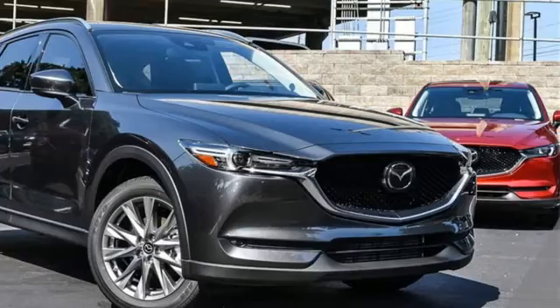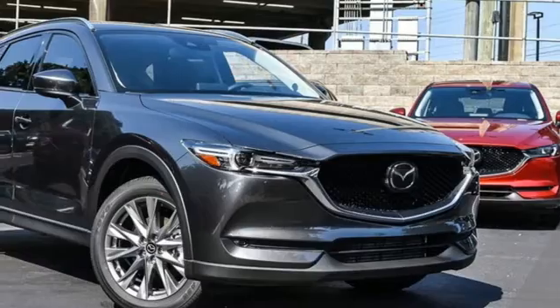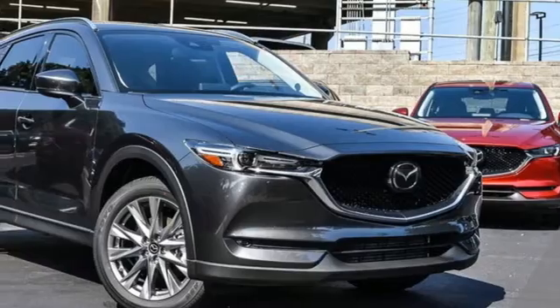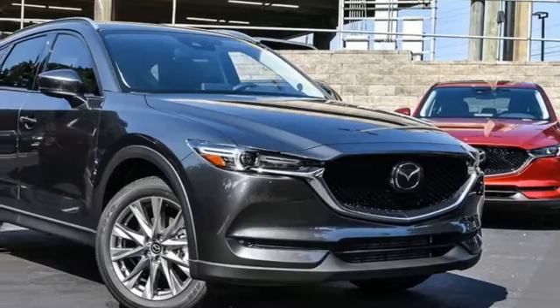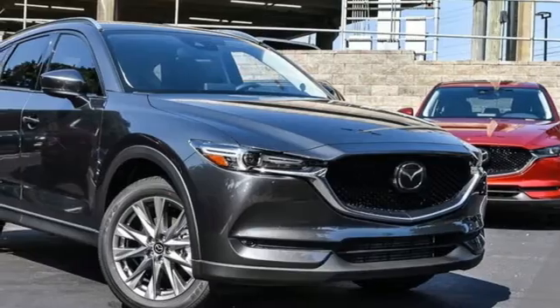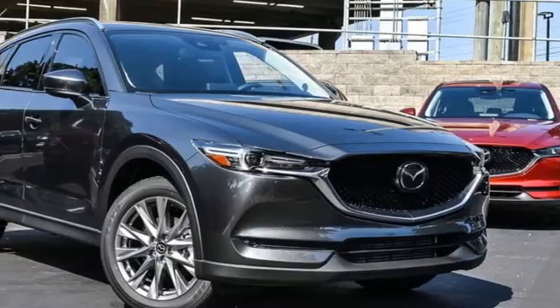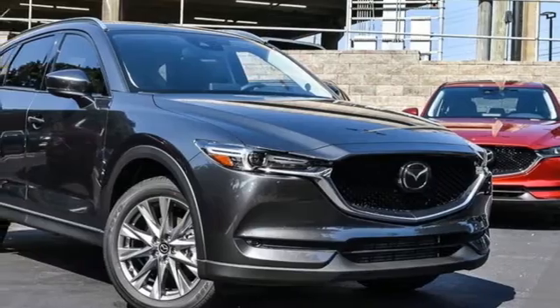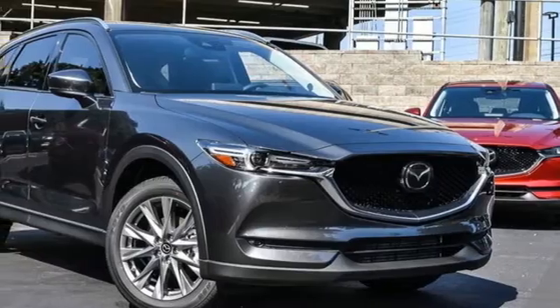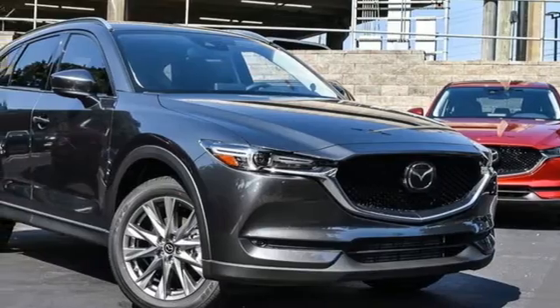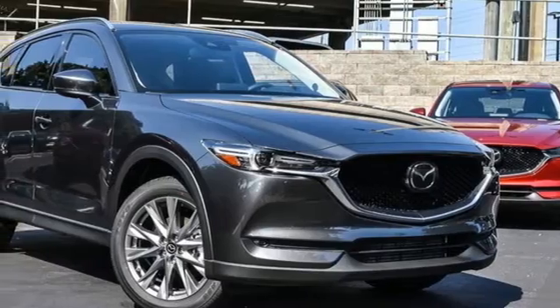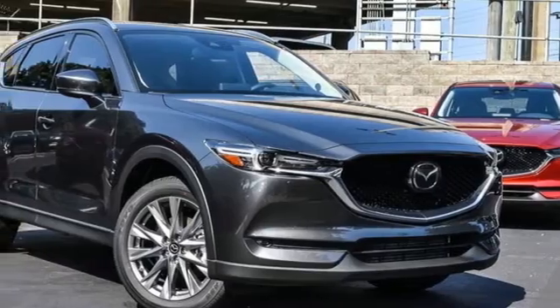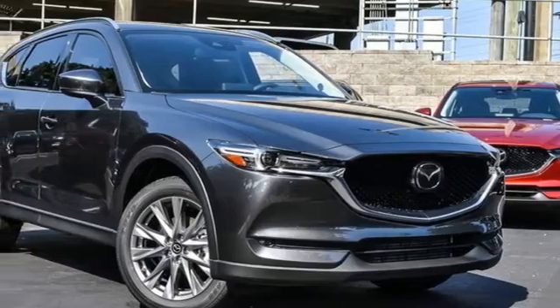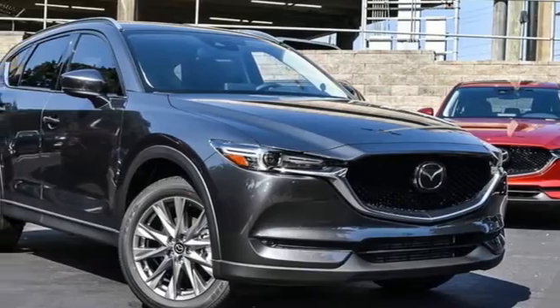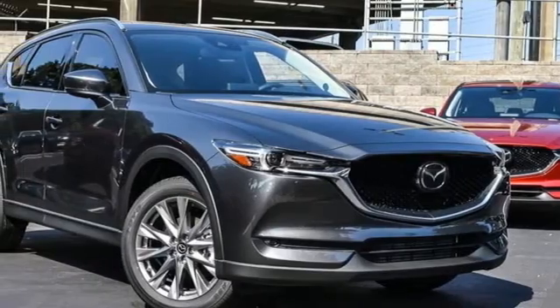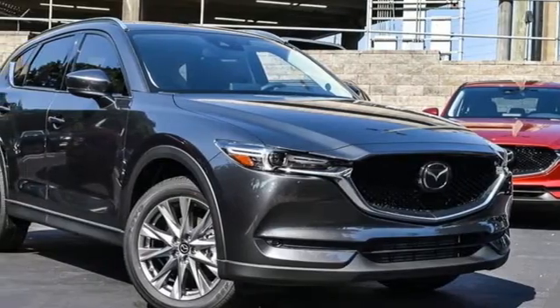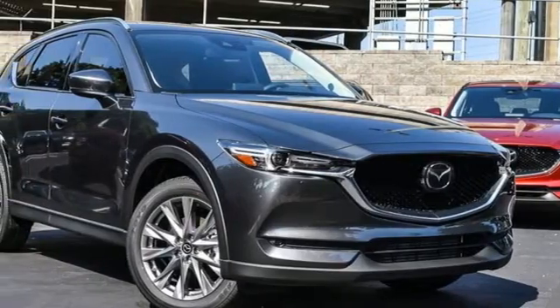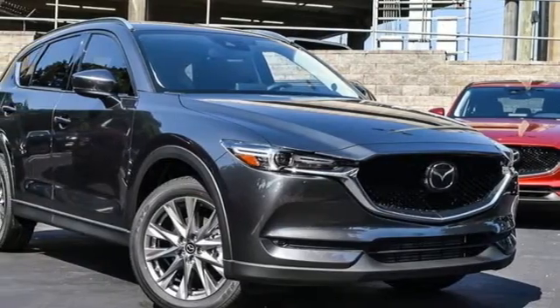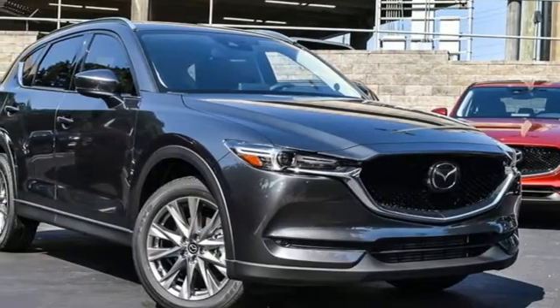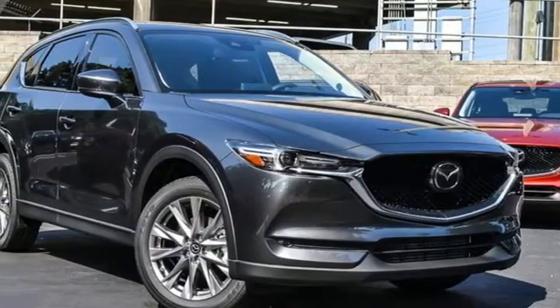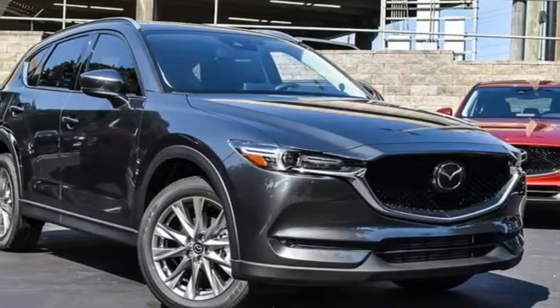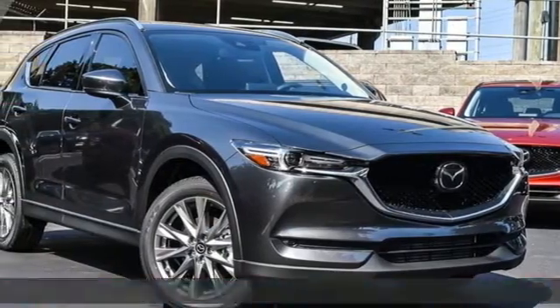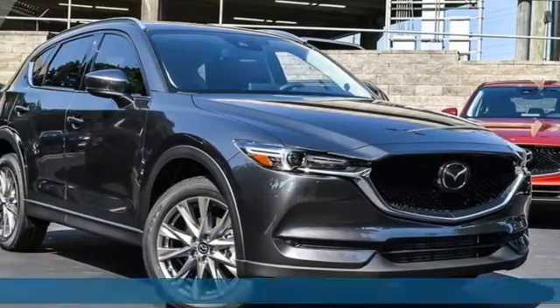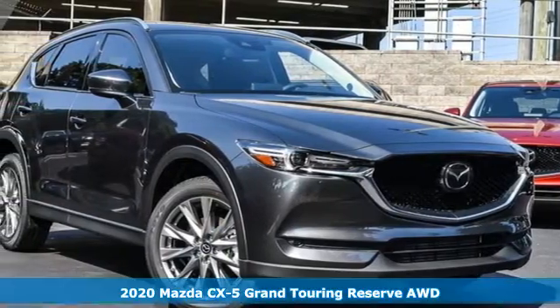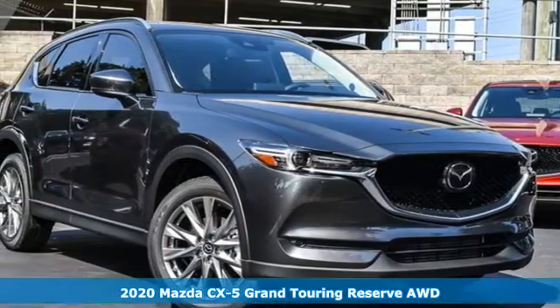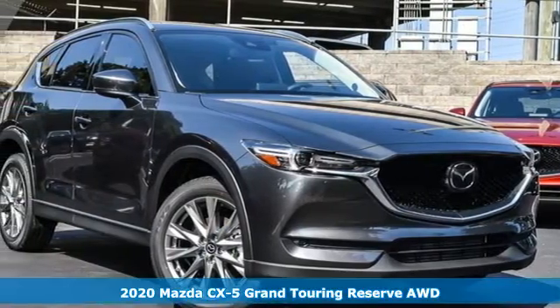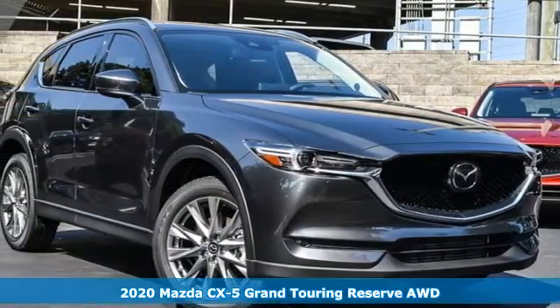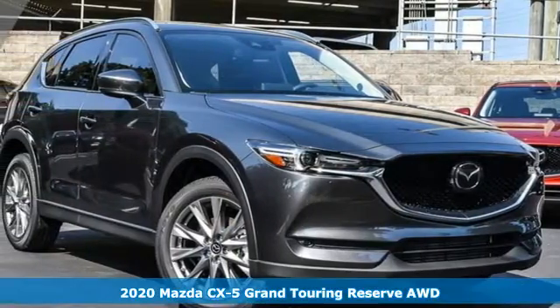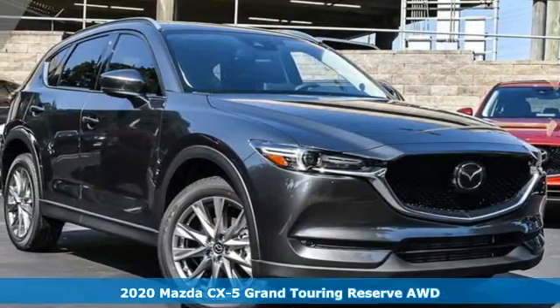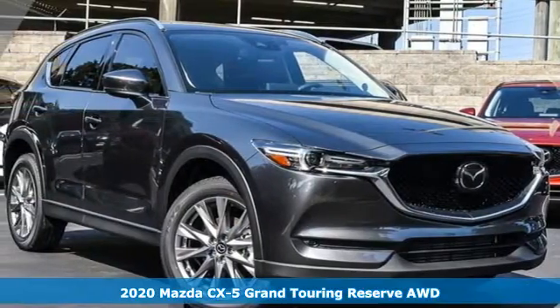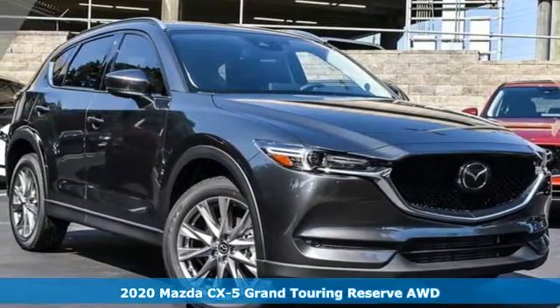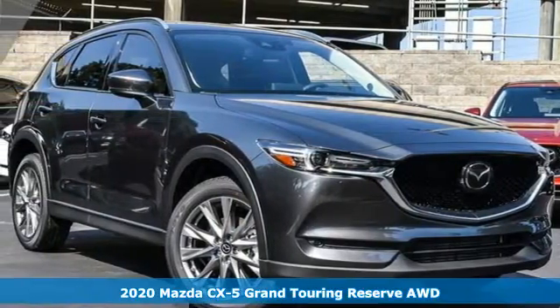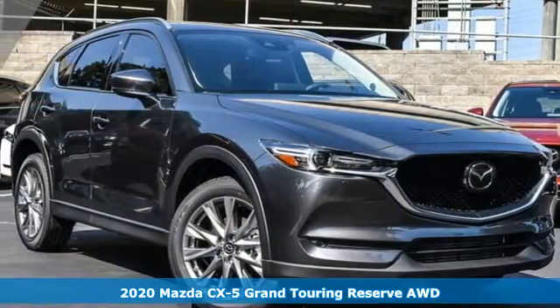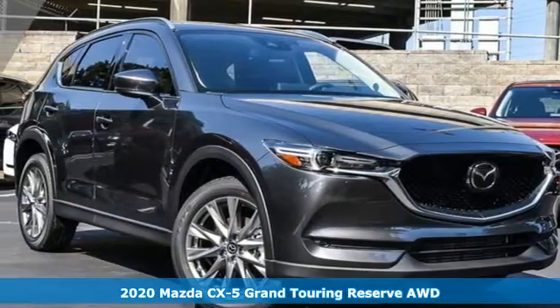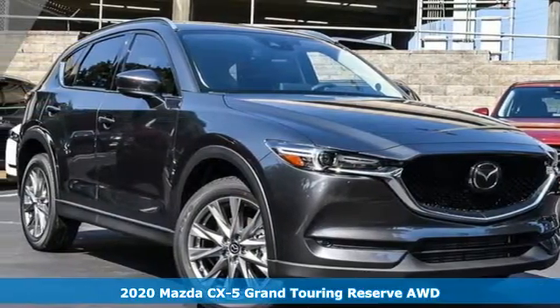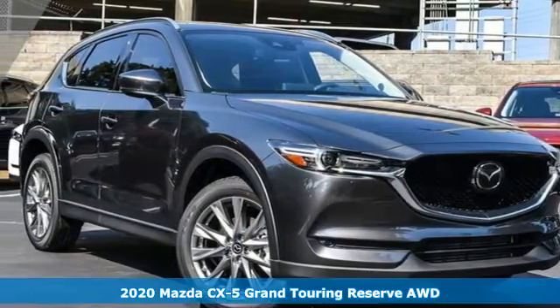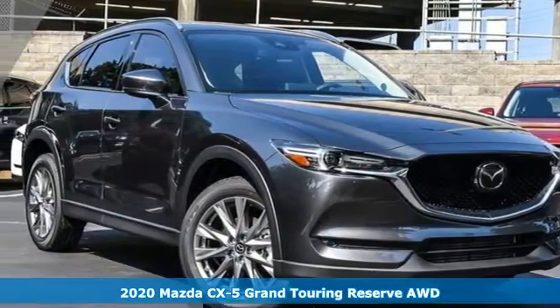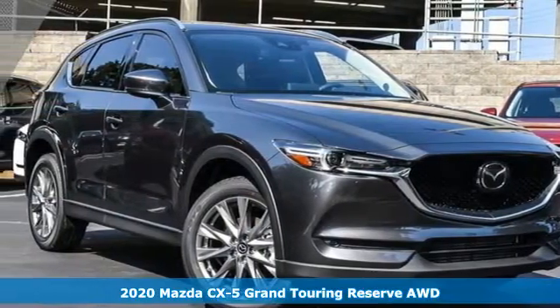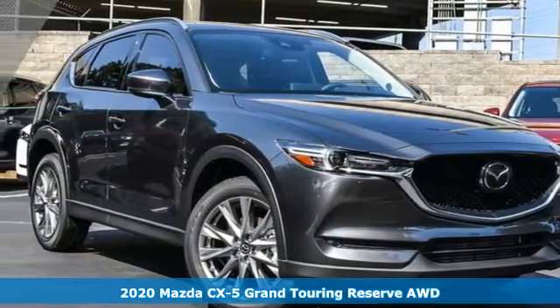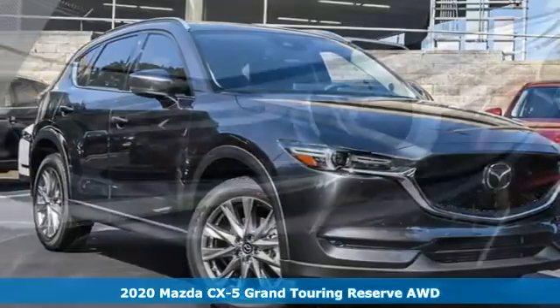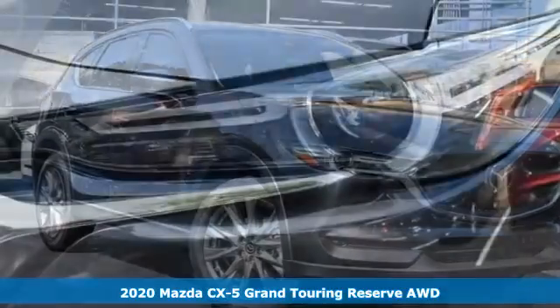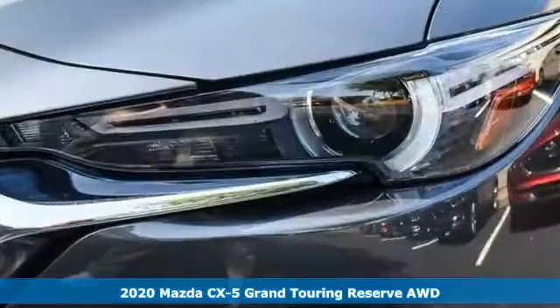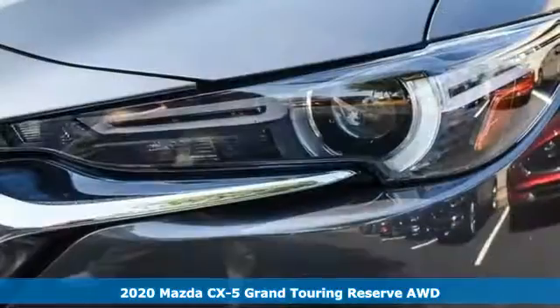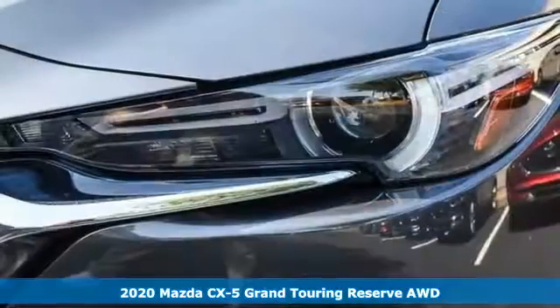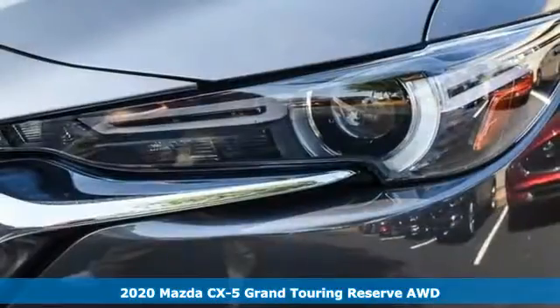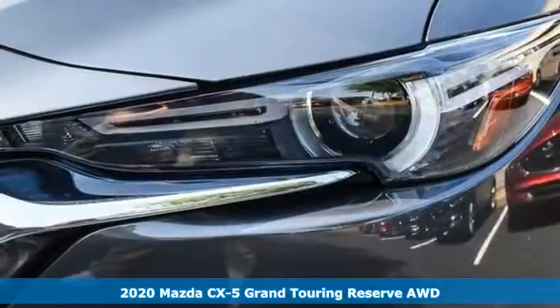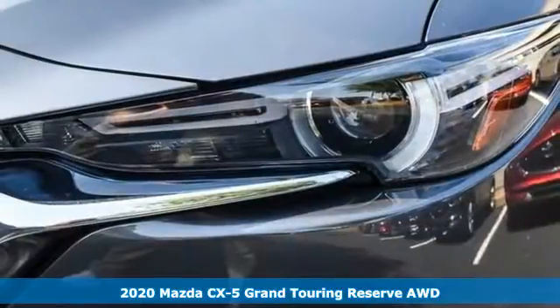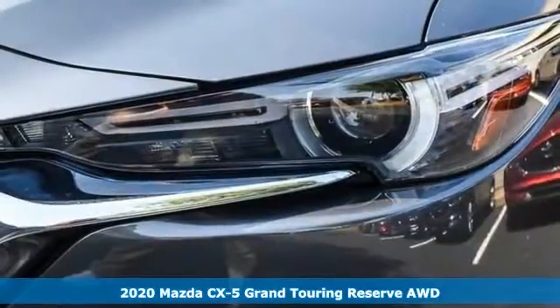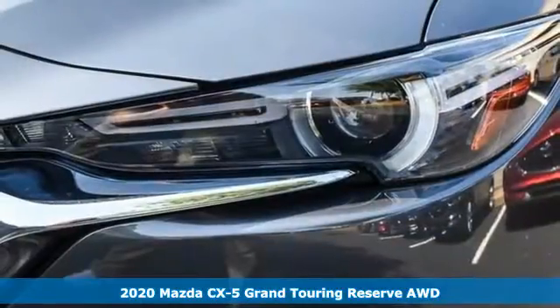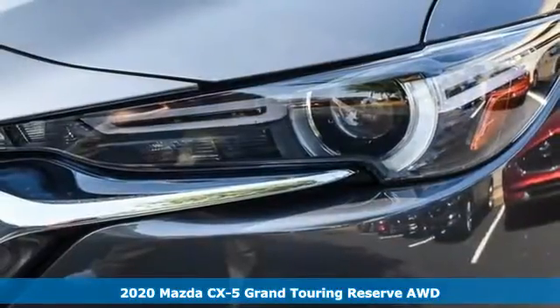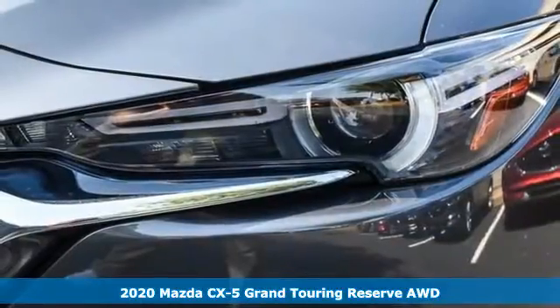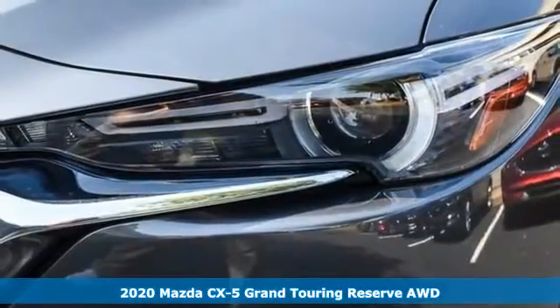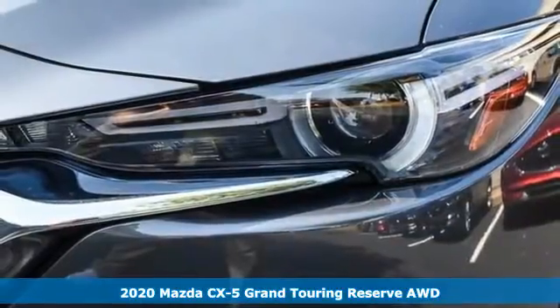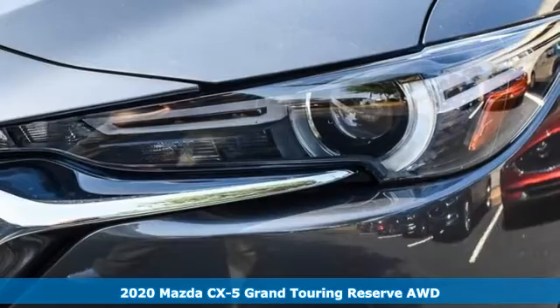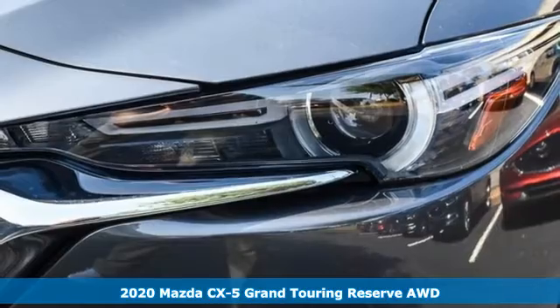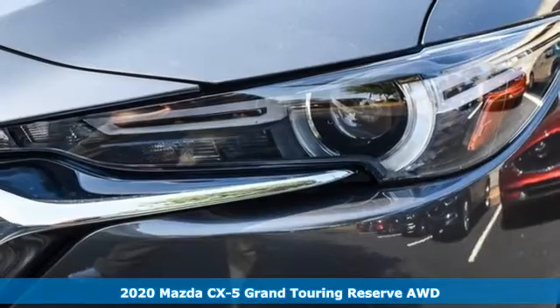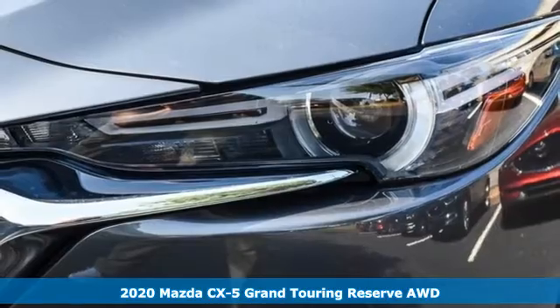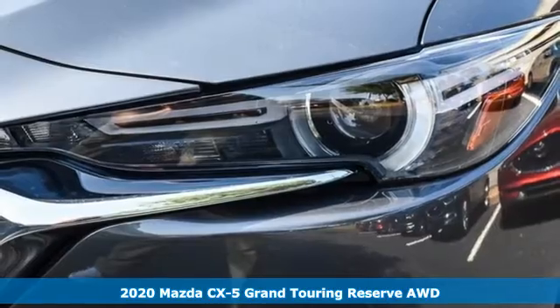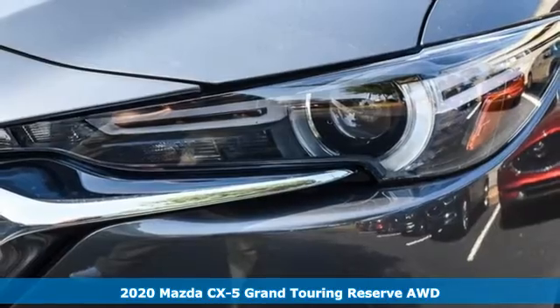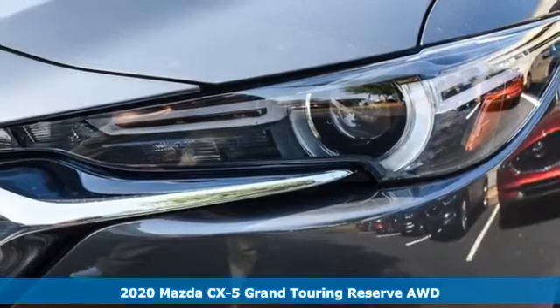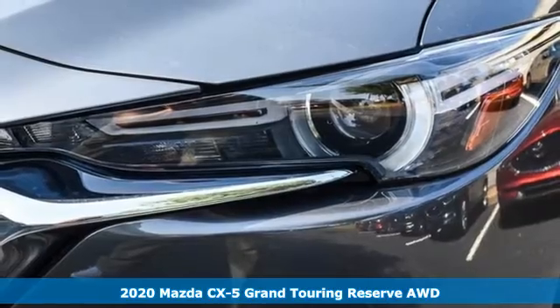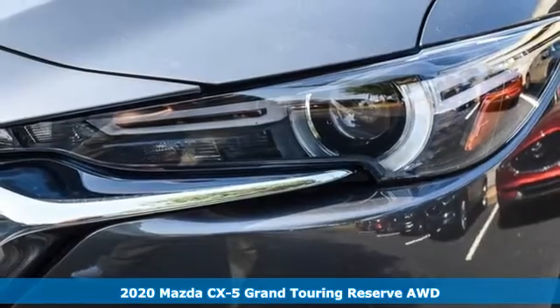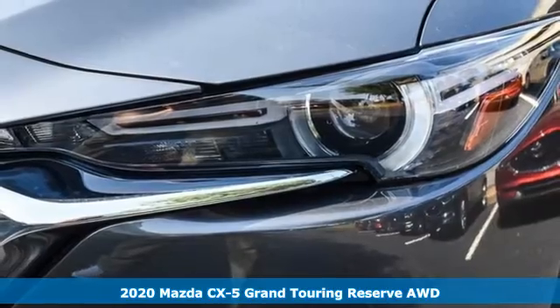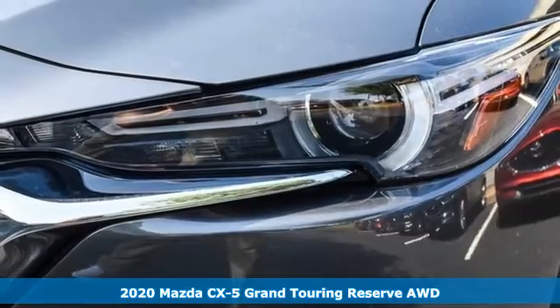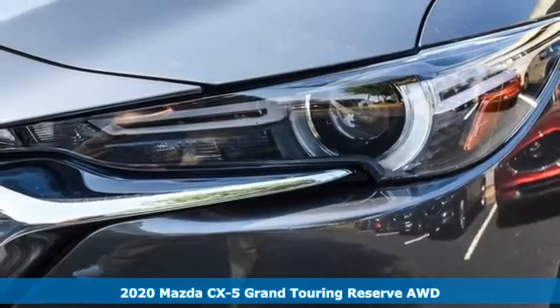It's a new 2020 Mazda CX-5. For all the things that drive you, there's Mazda.